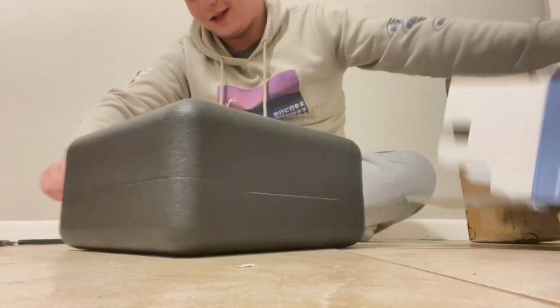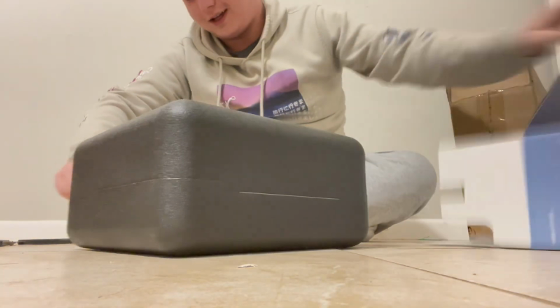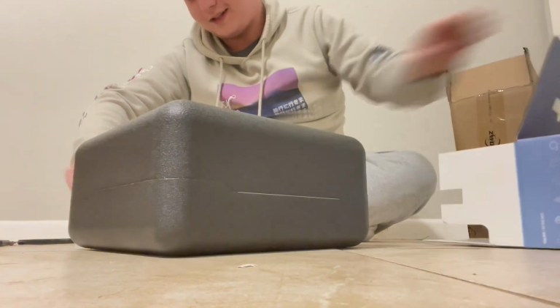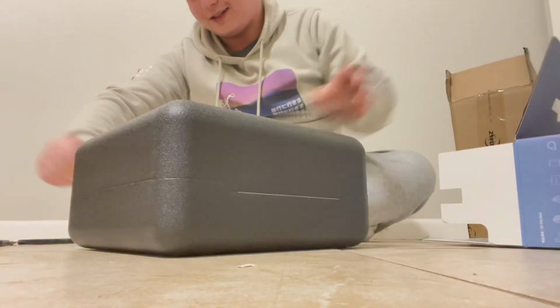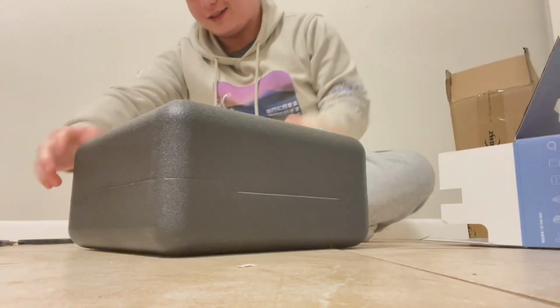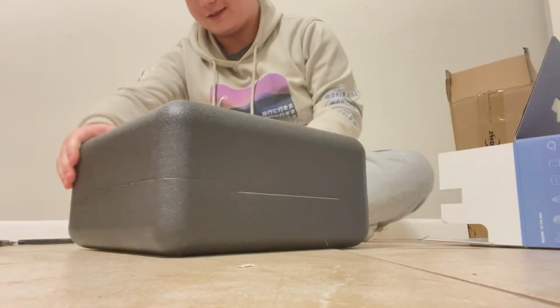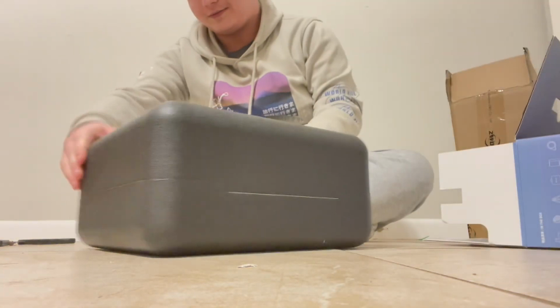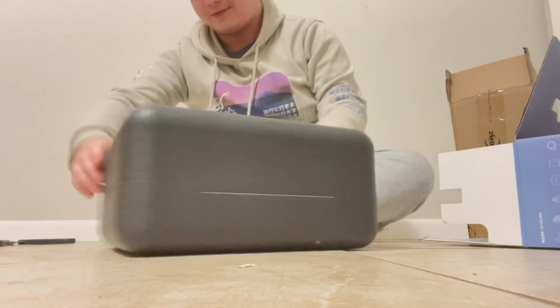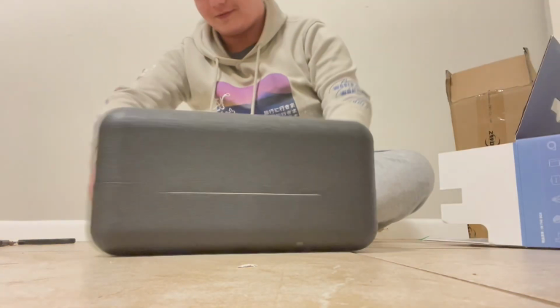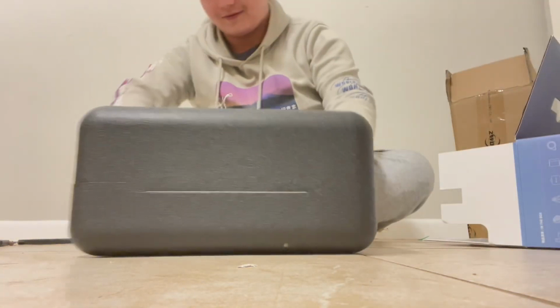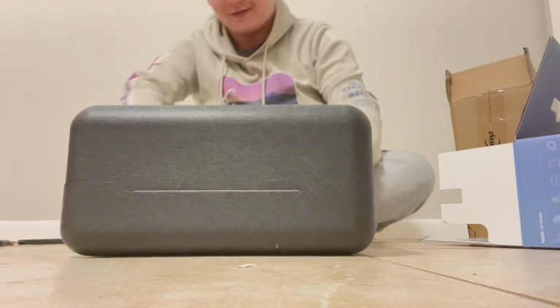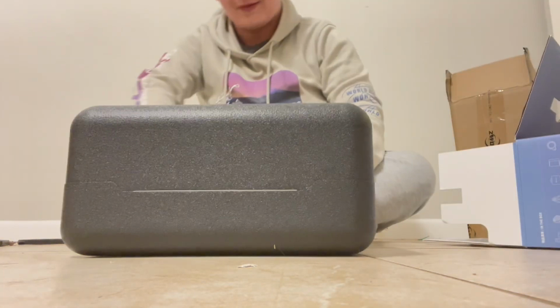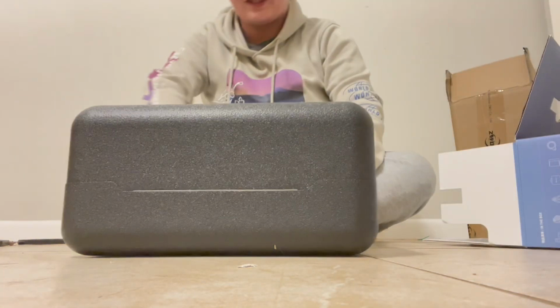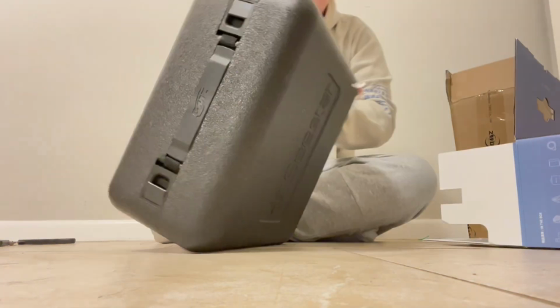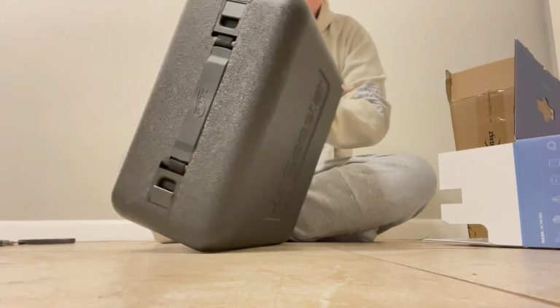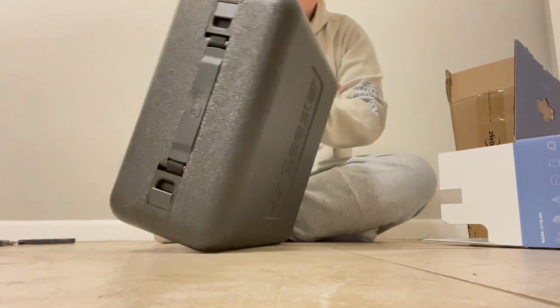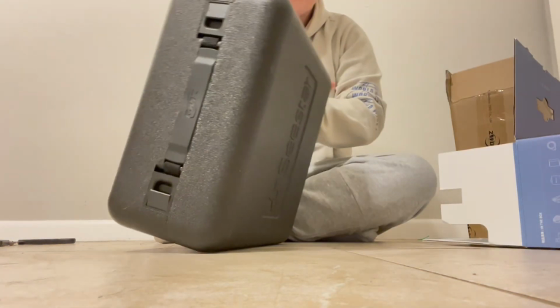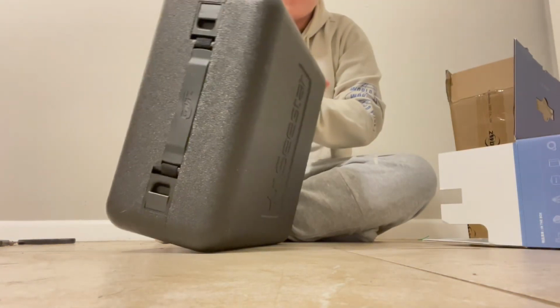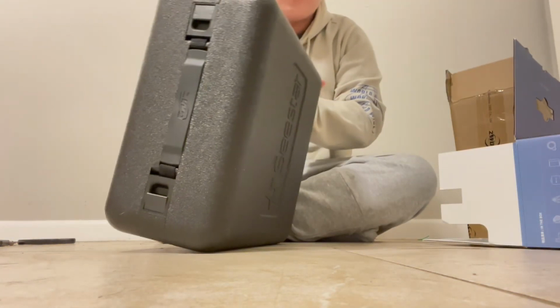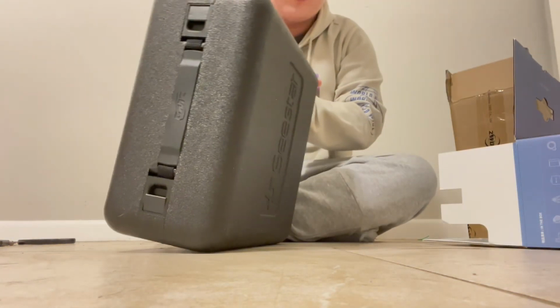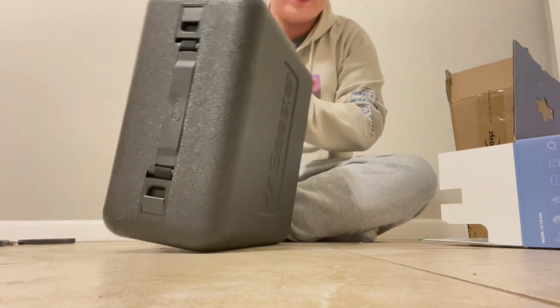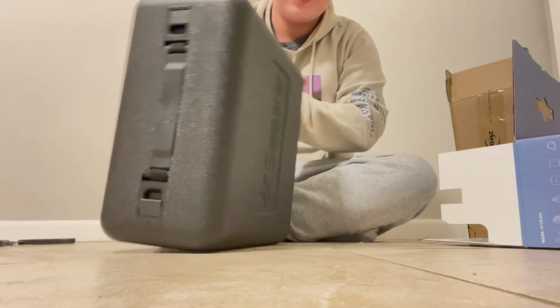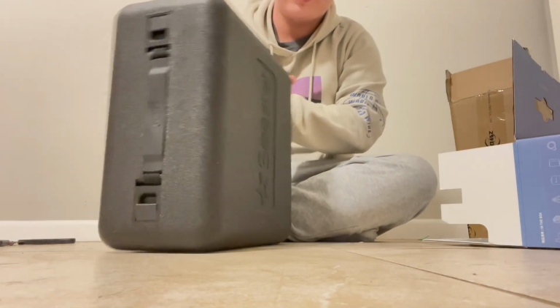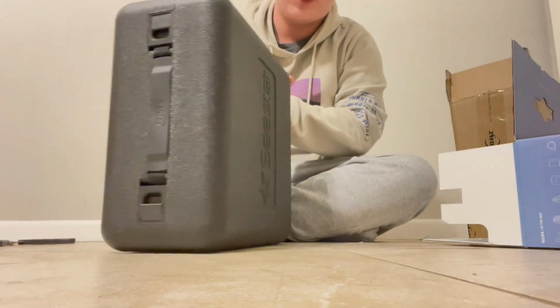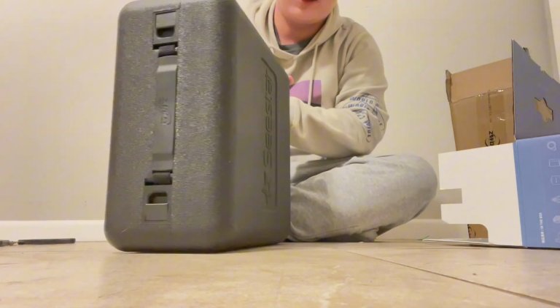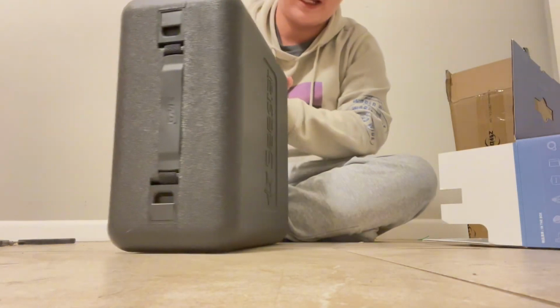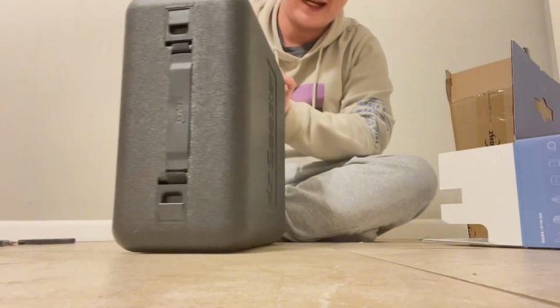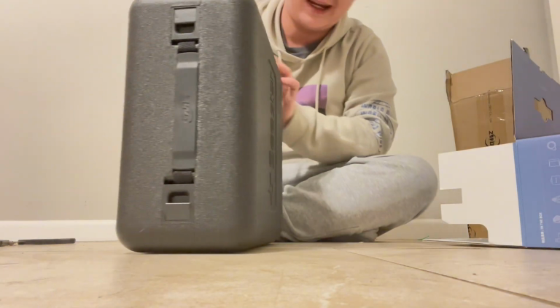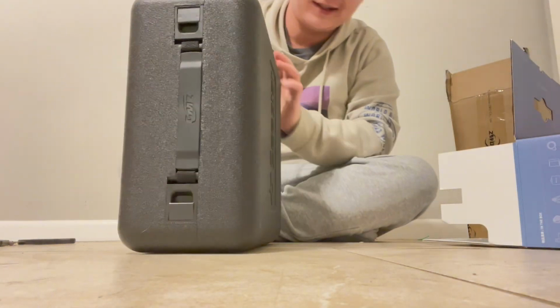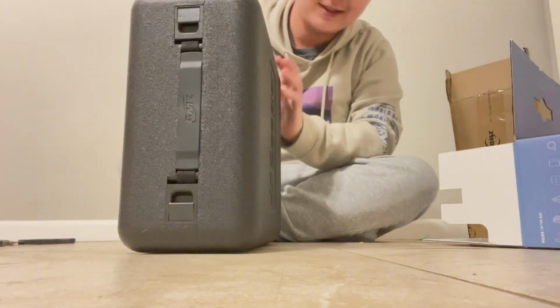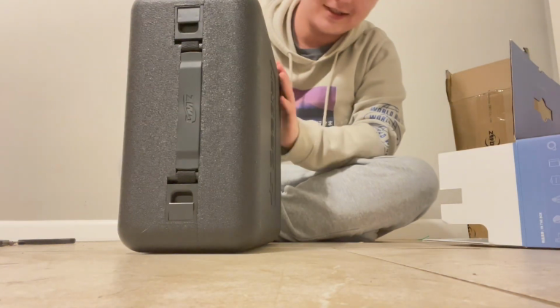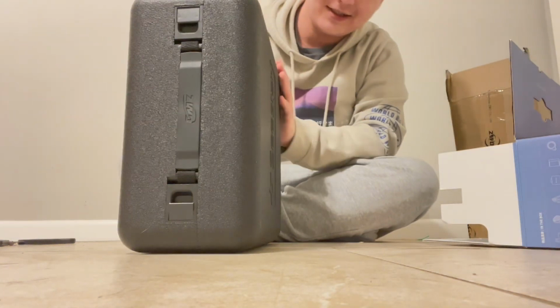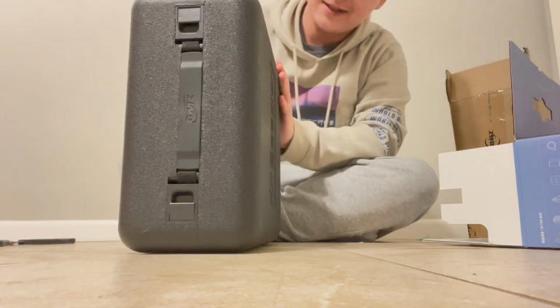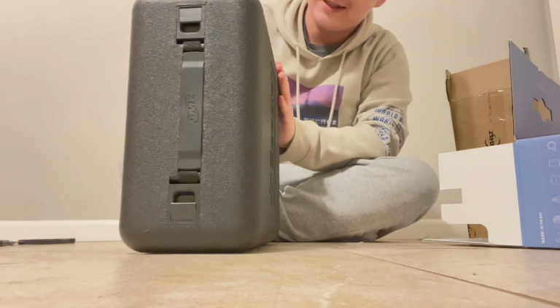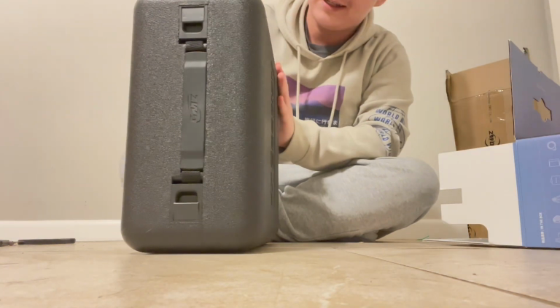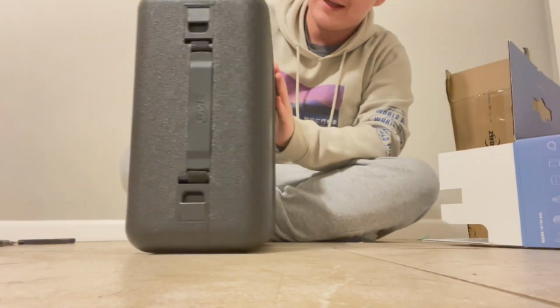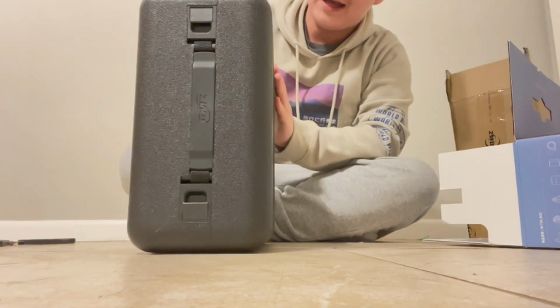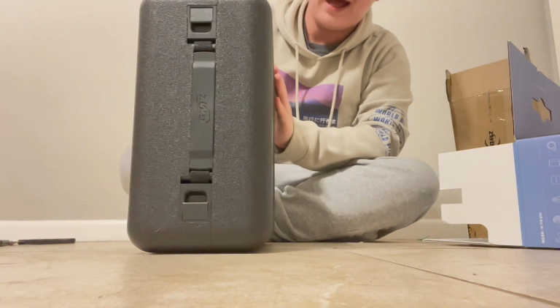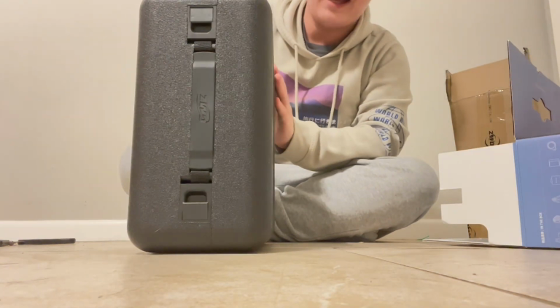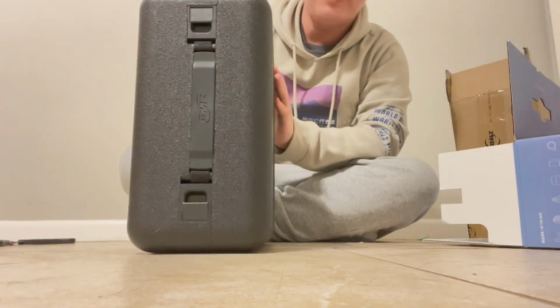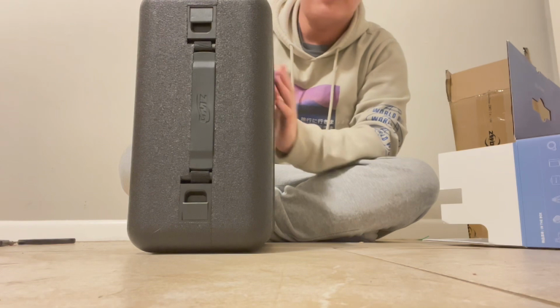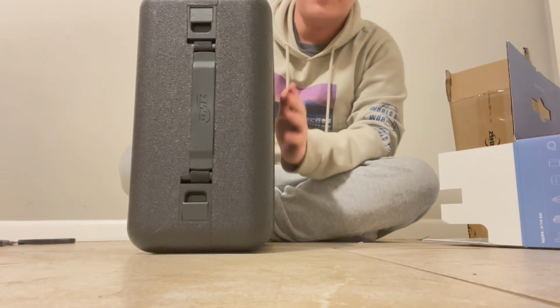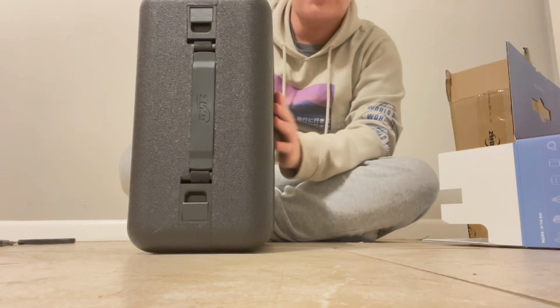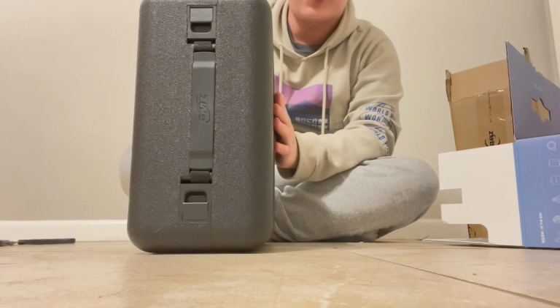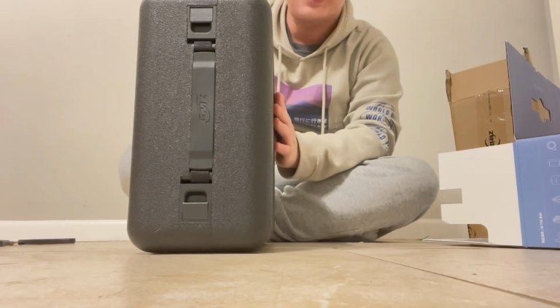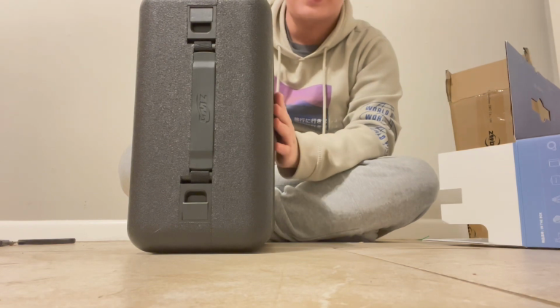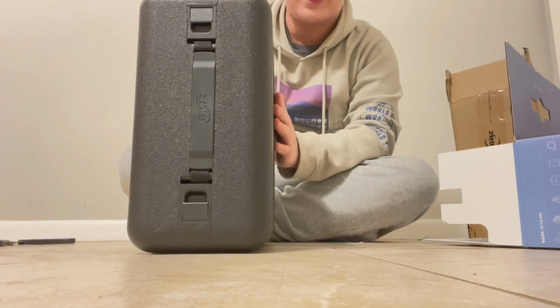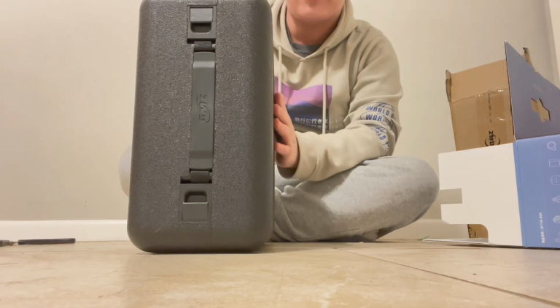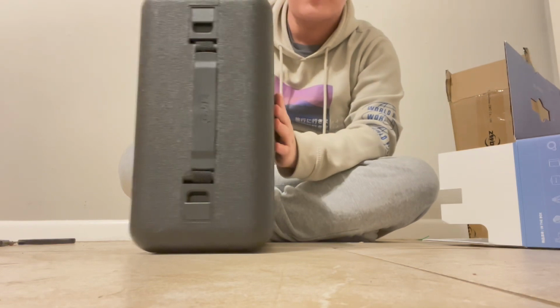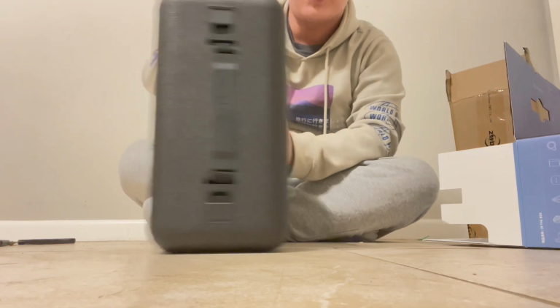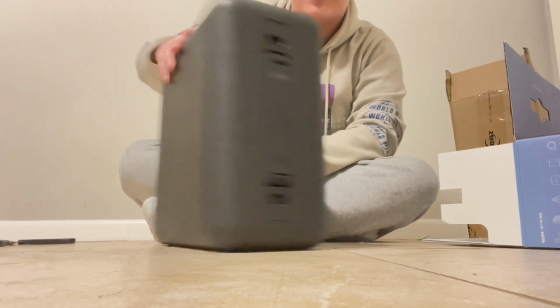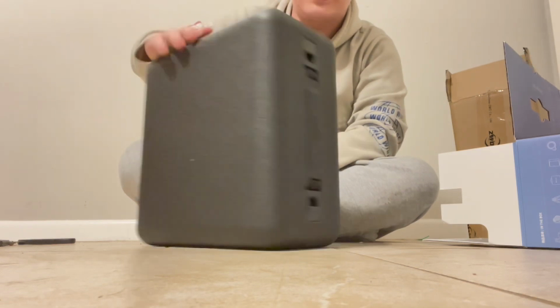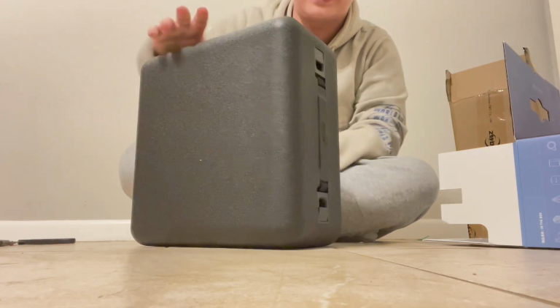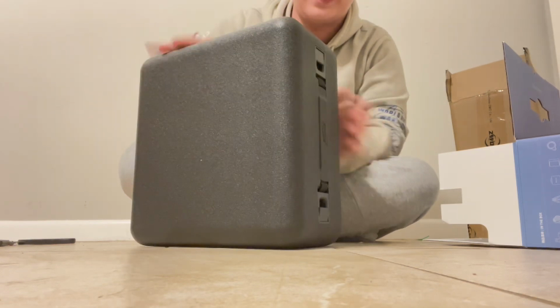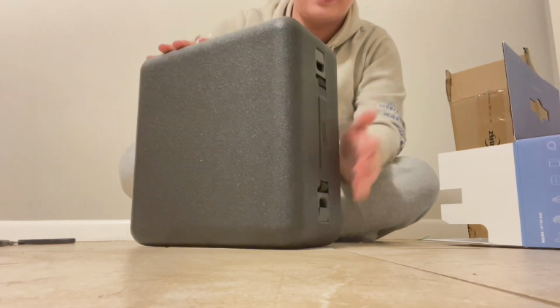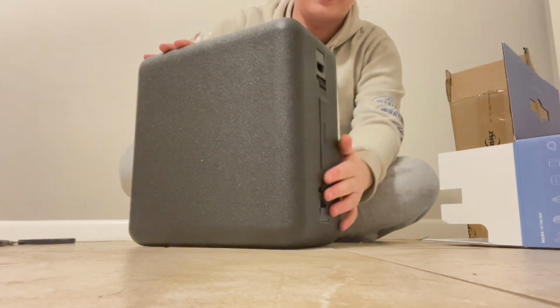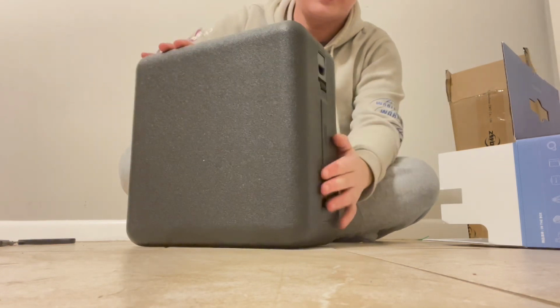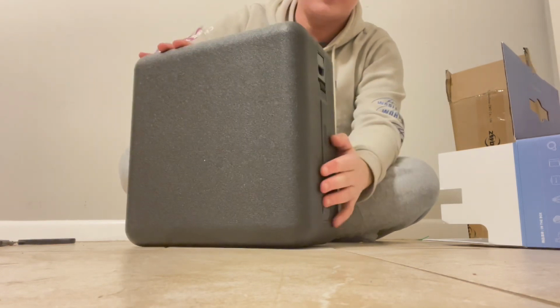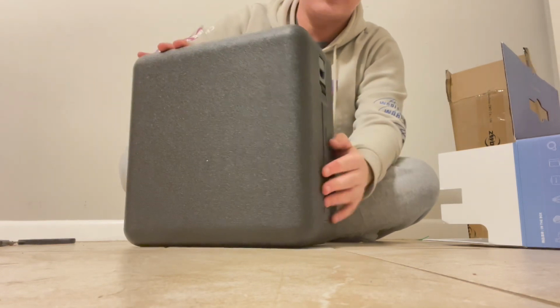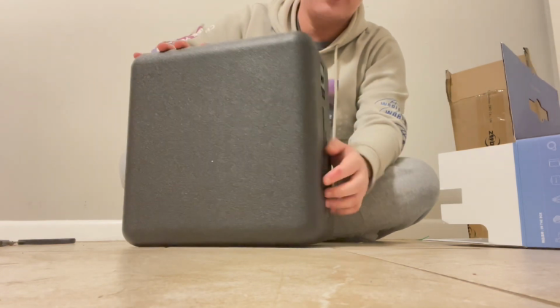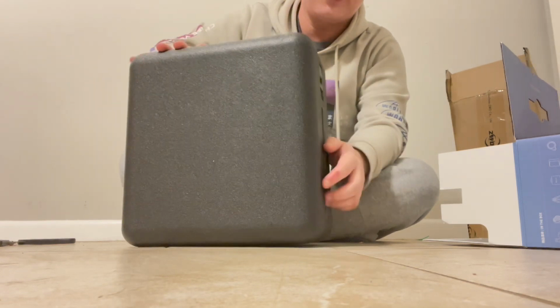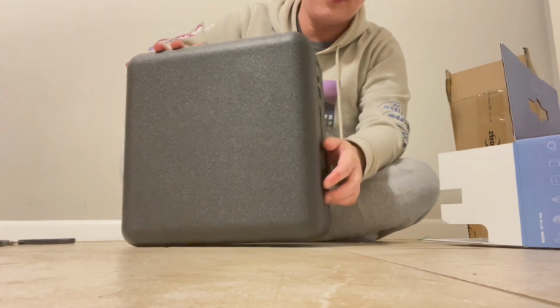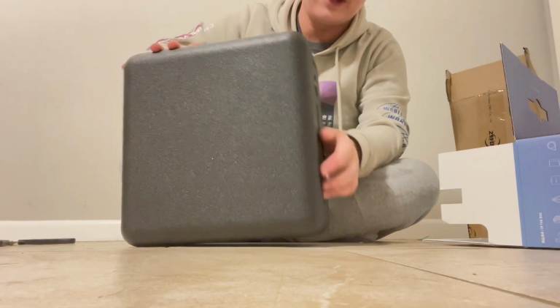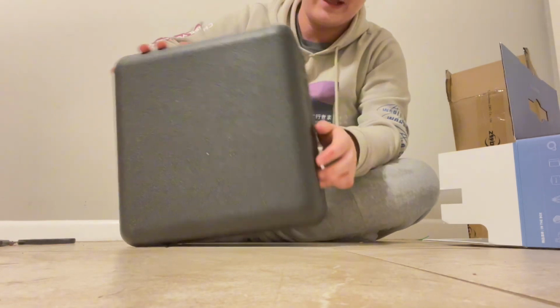This is a really small case. I'm surprised at how small this case is, really.